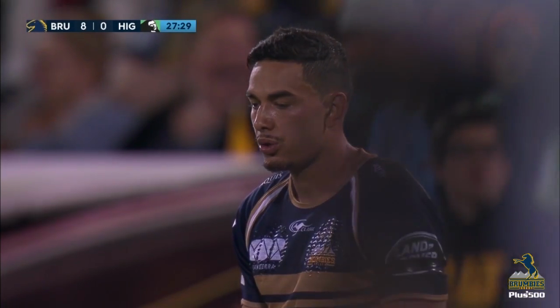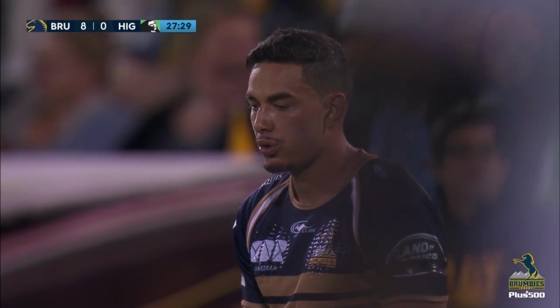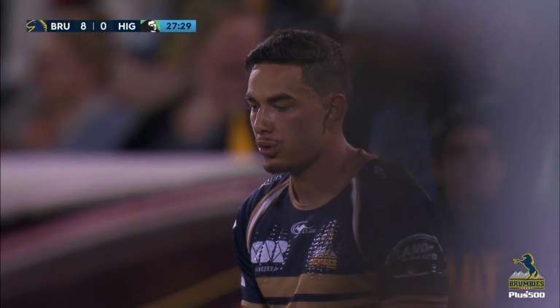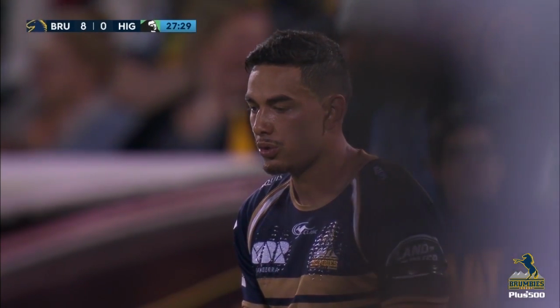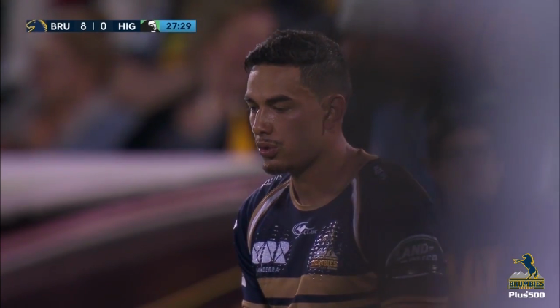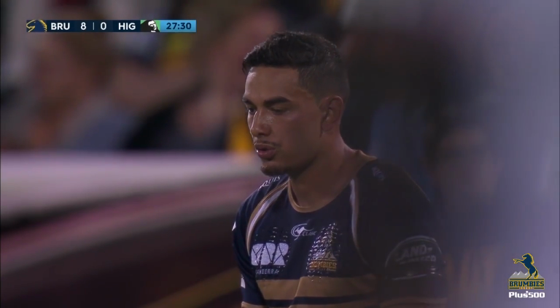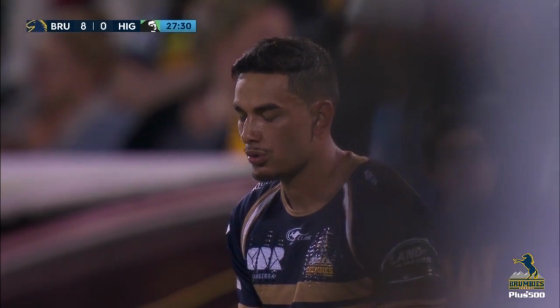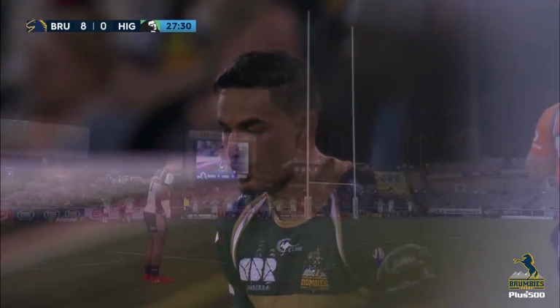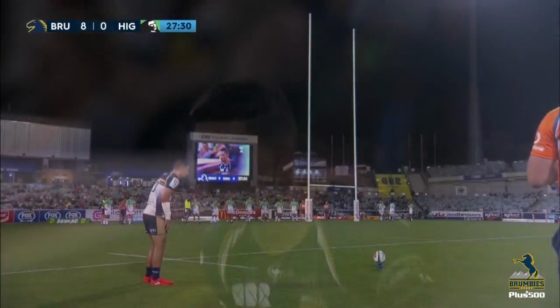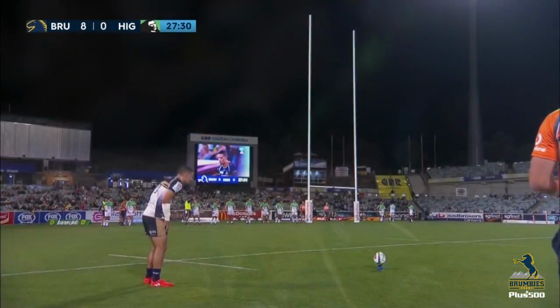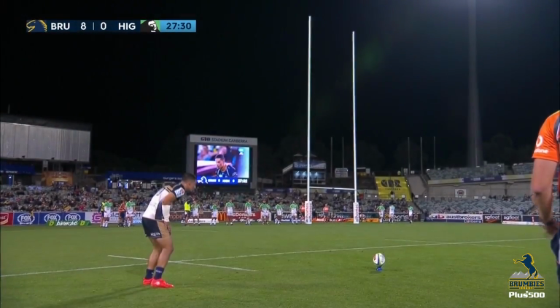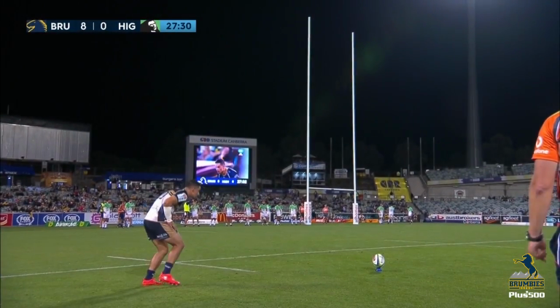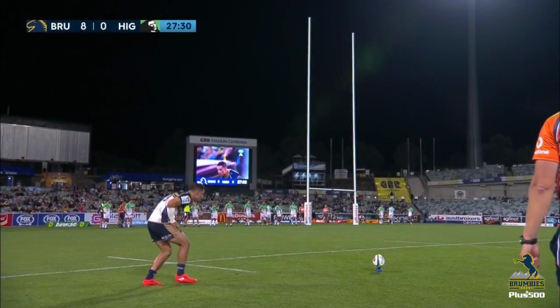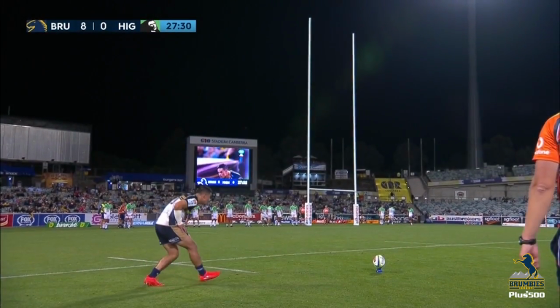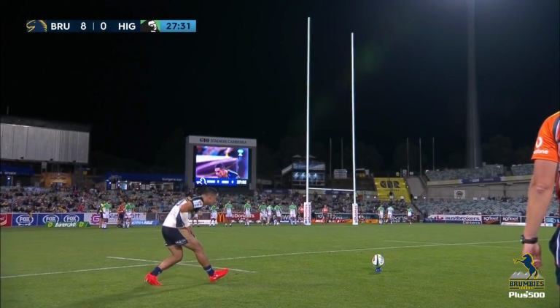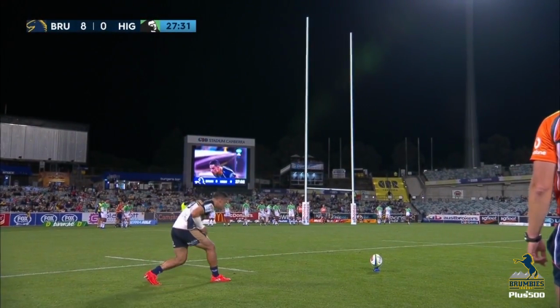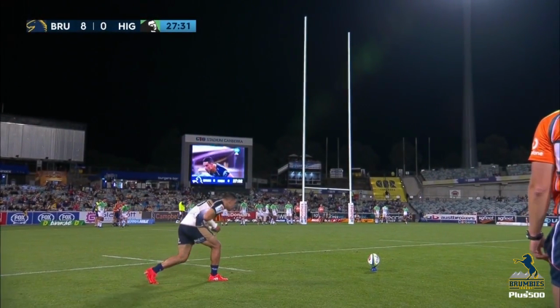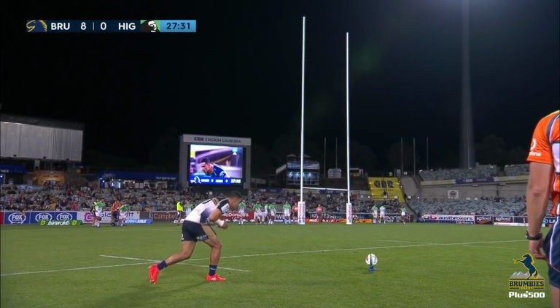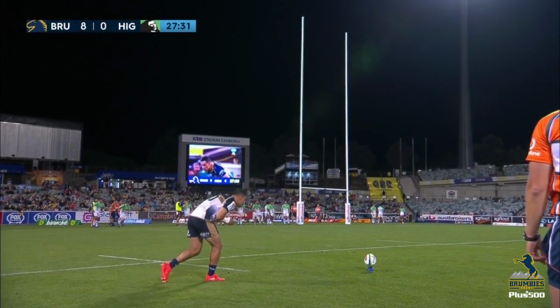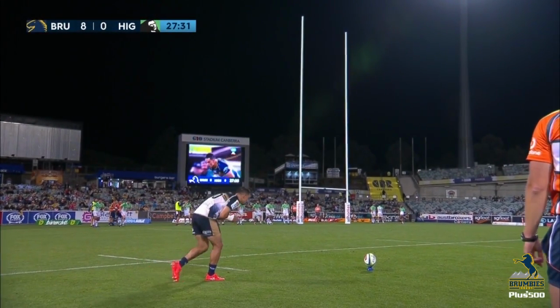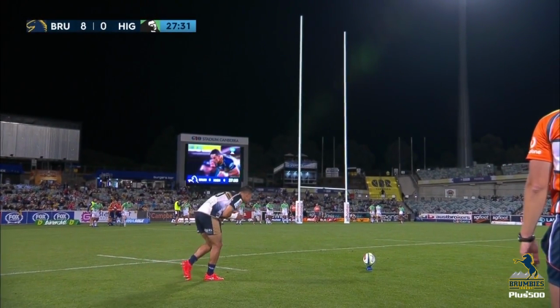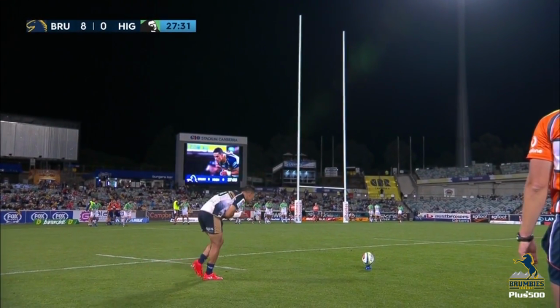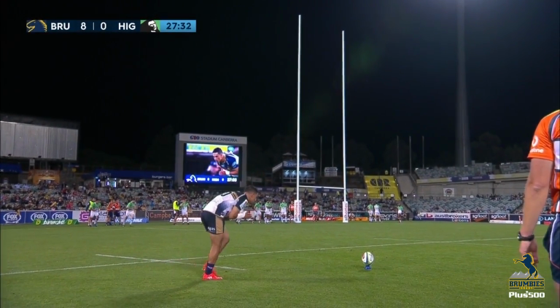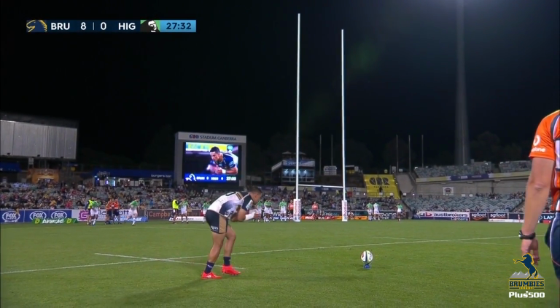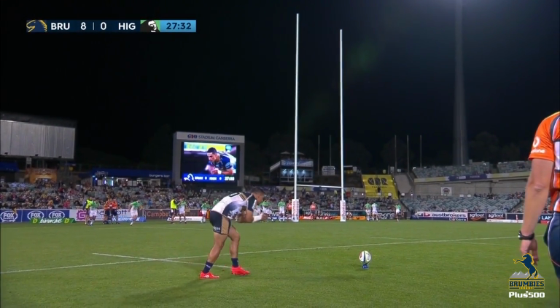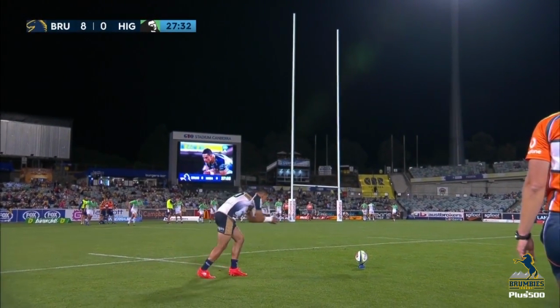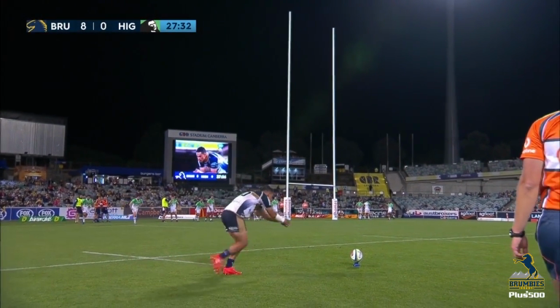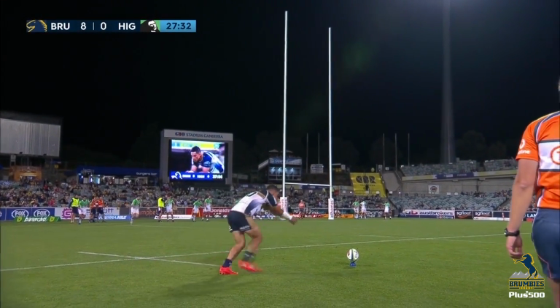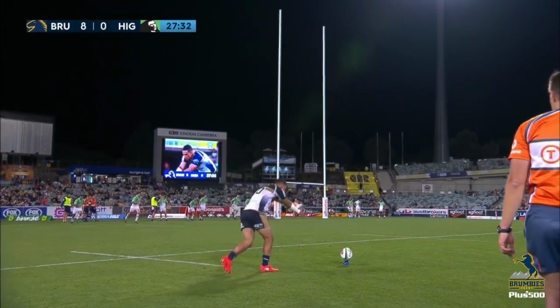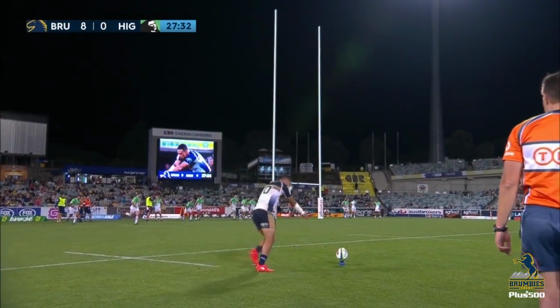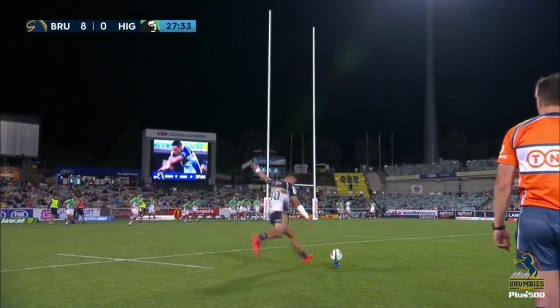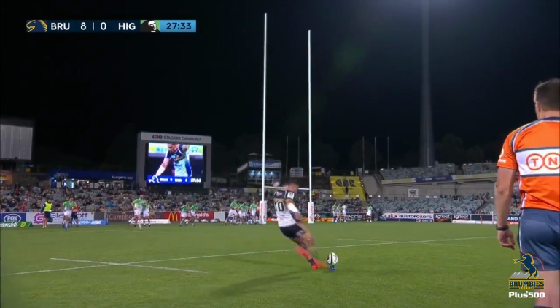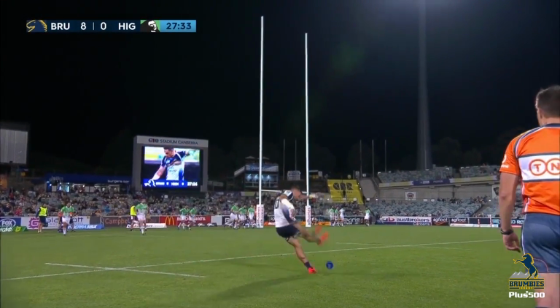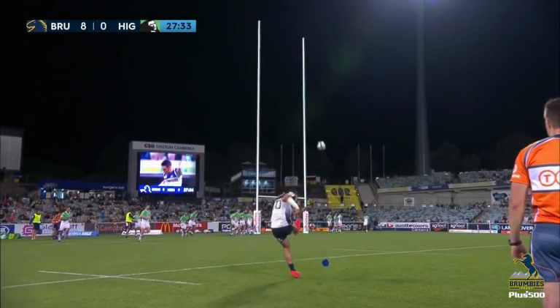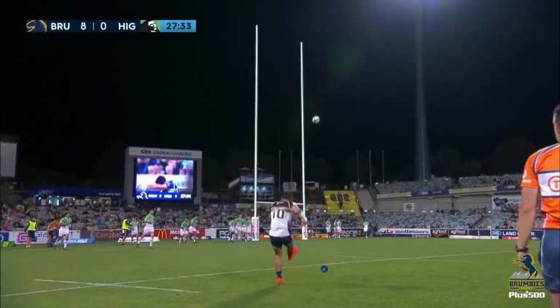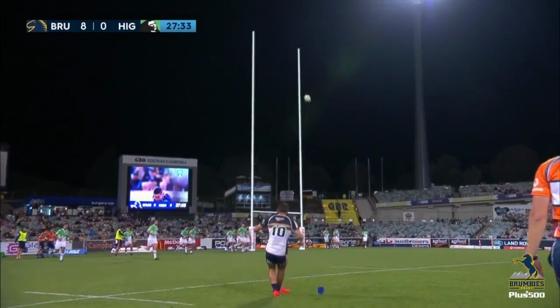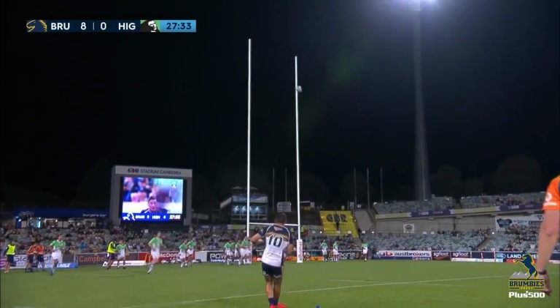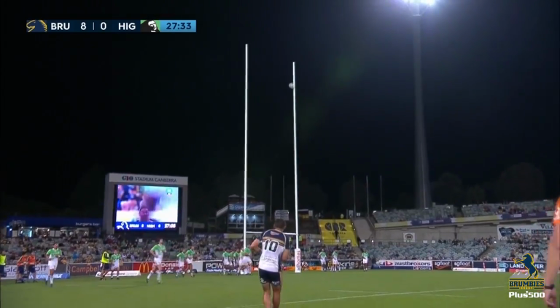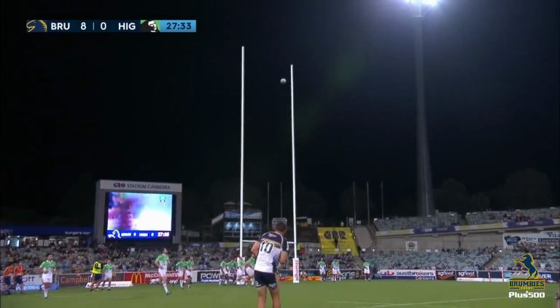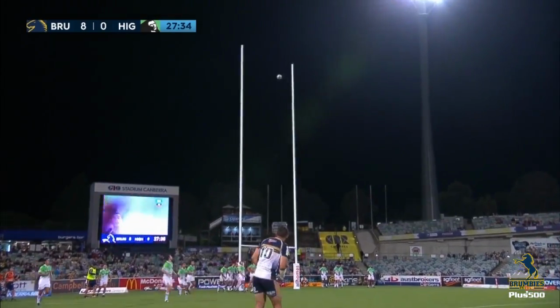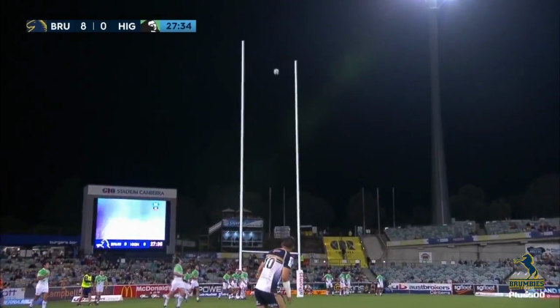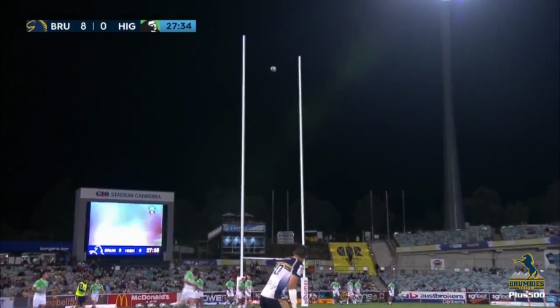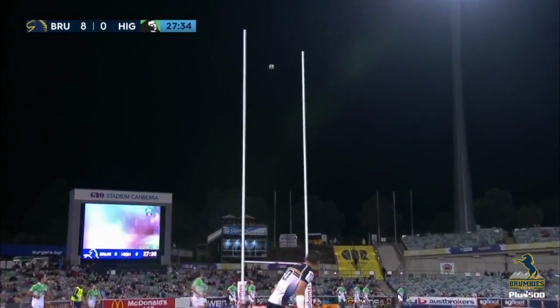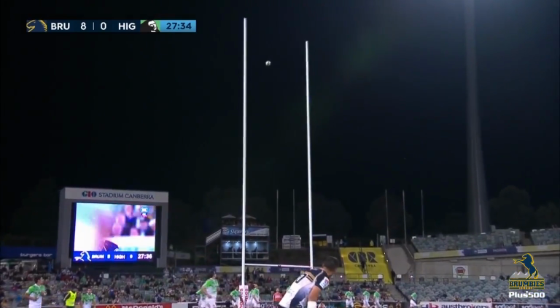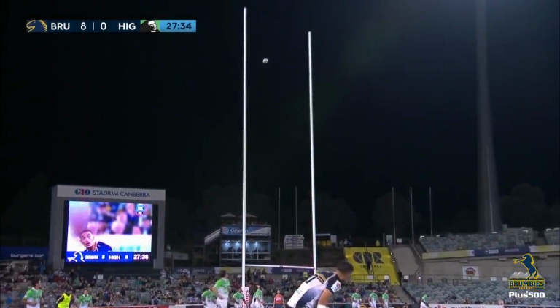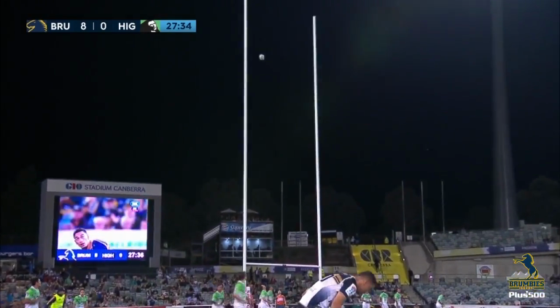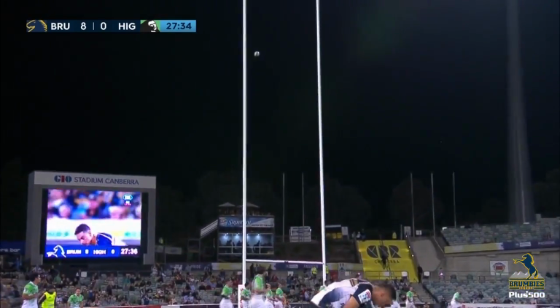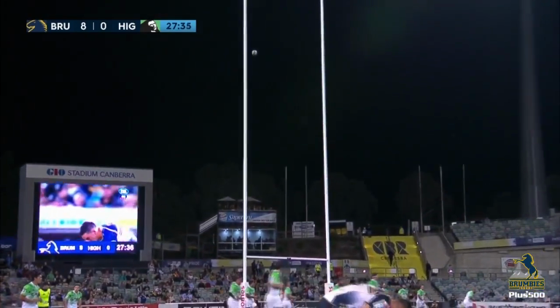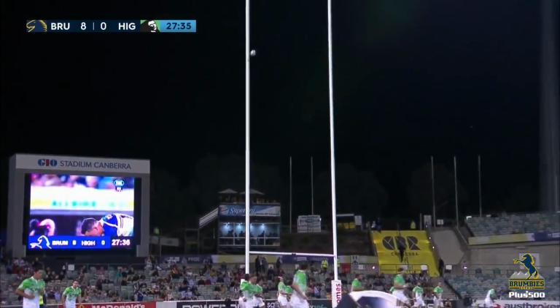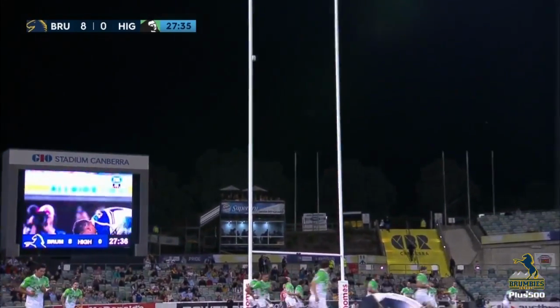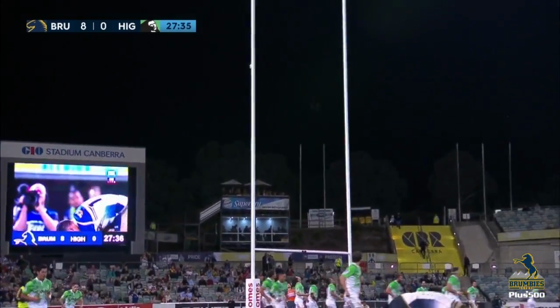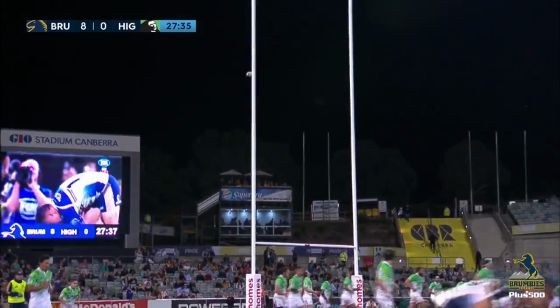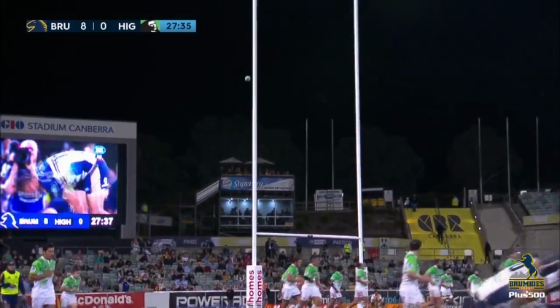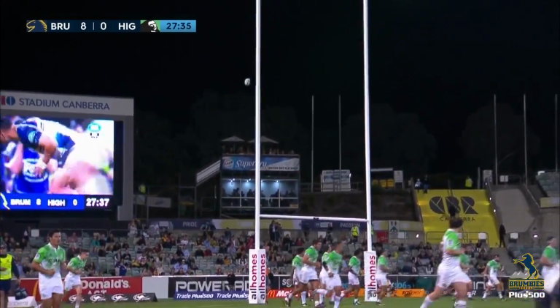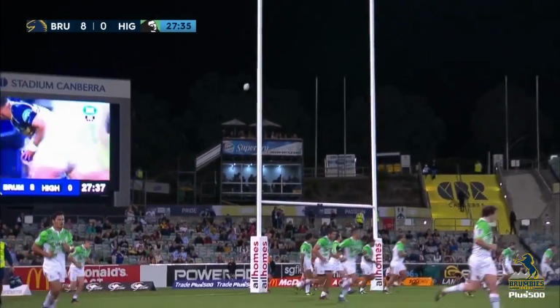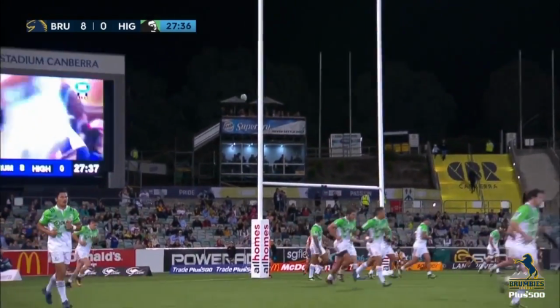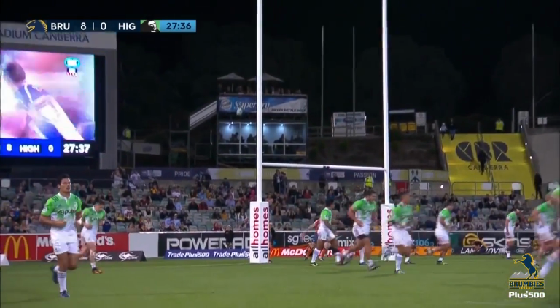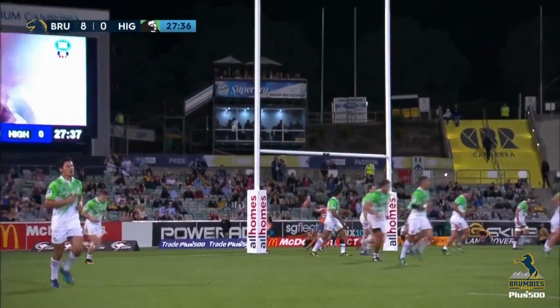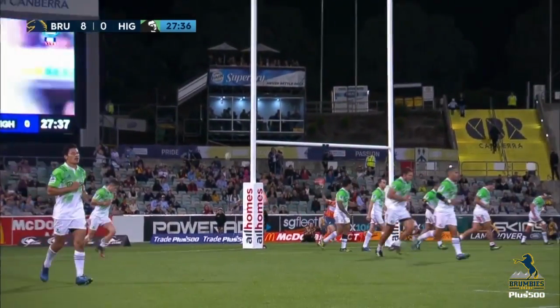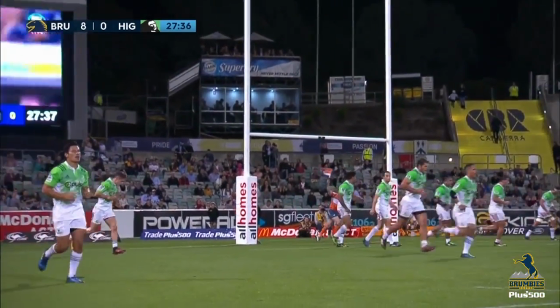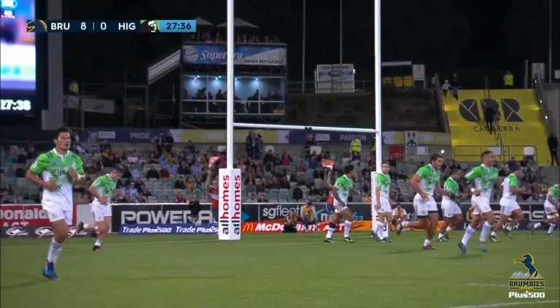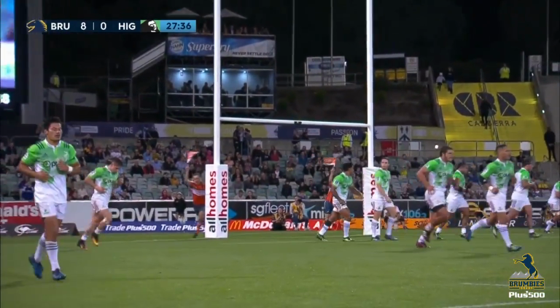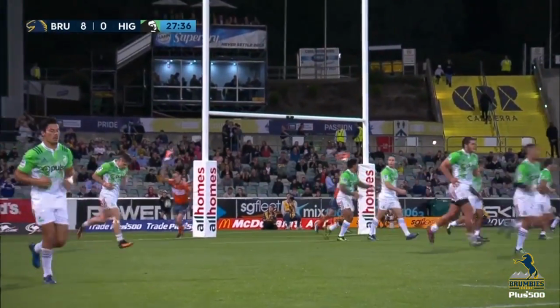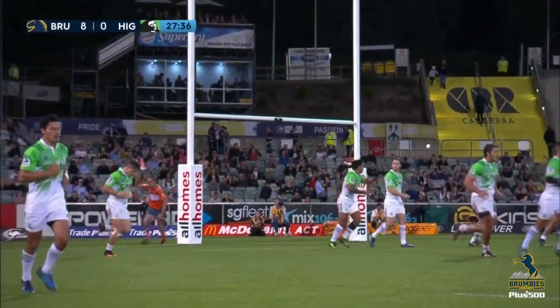Wharanui Hawara looking to add the extras. We've got a great view of it. Will it hold its line? Yes it will.